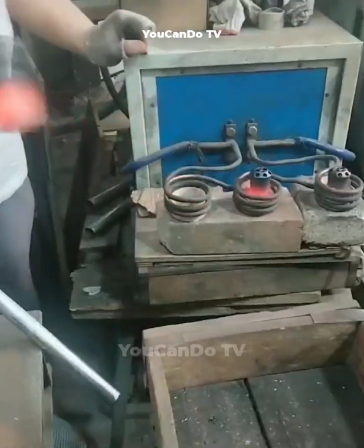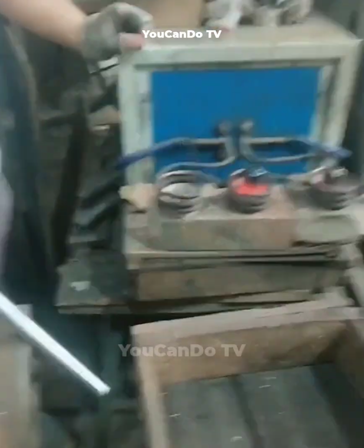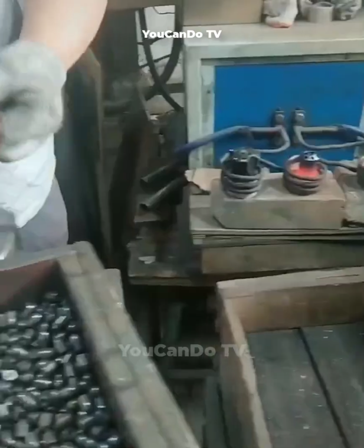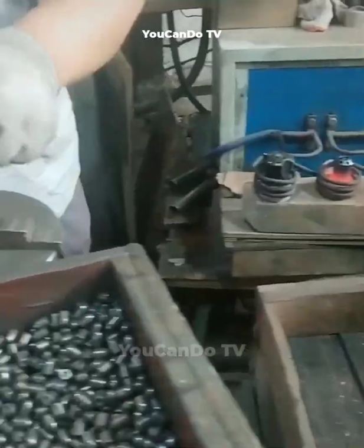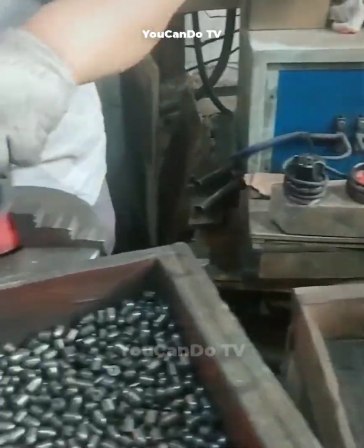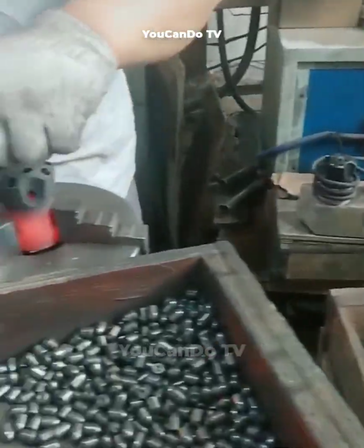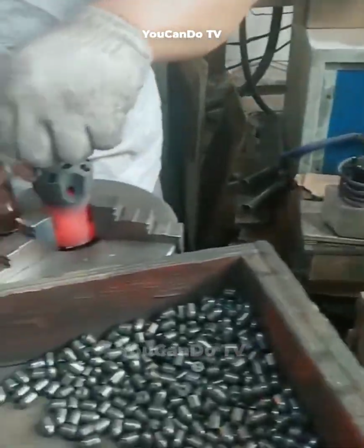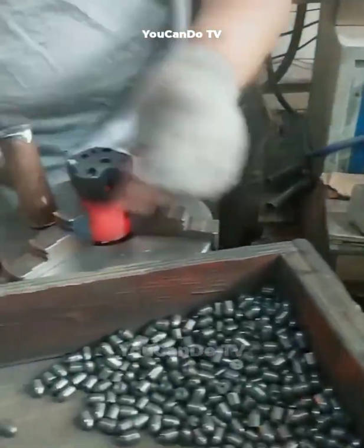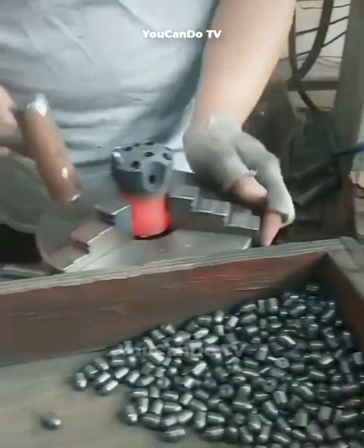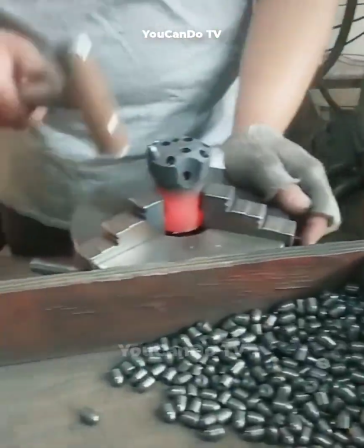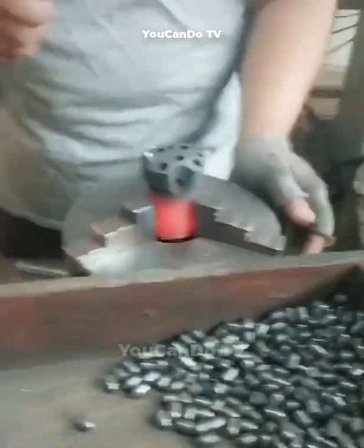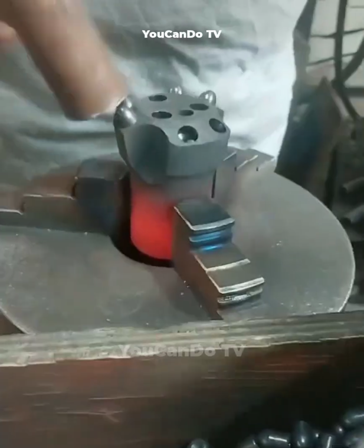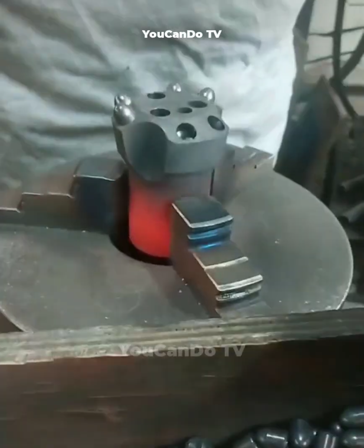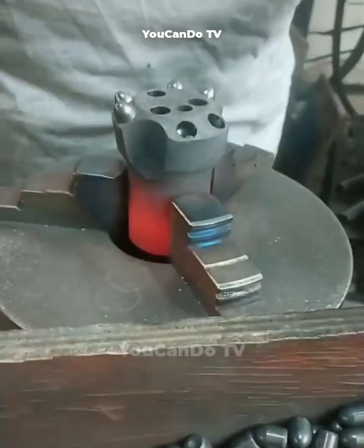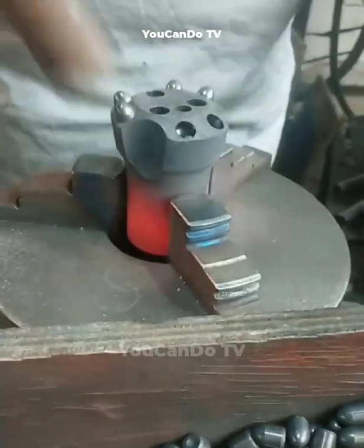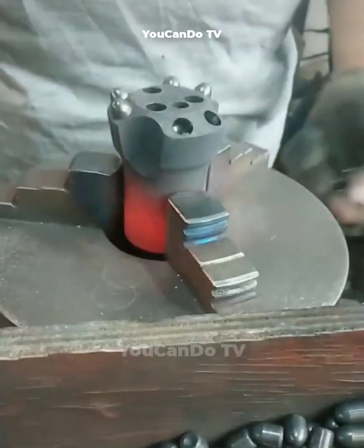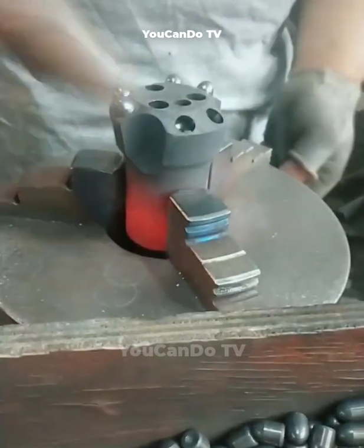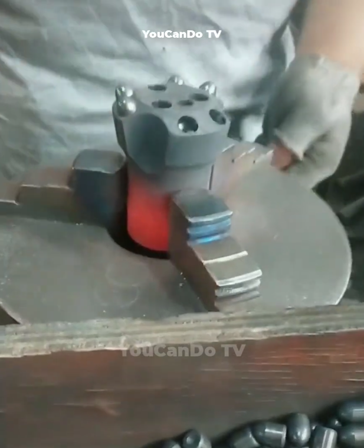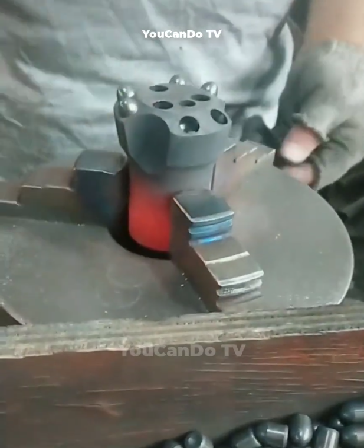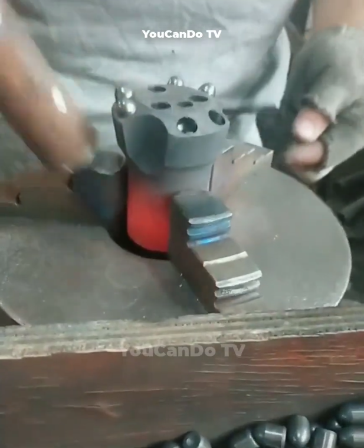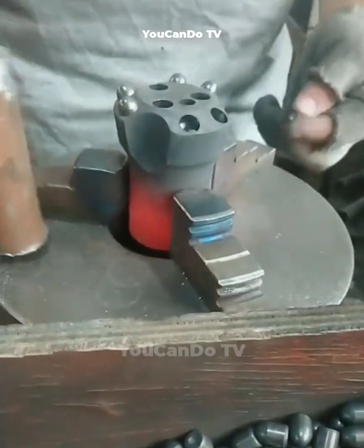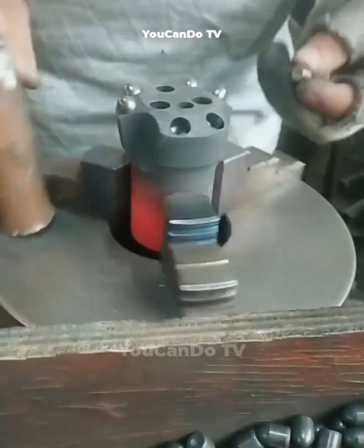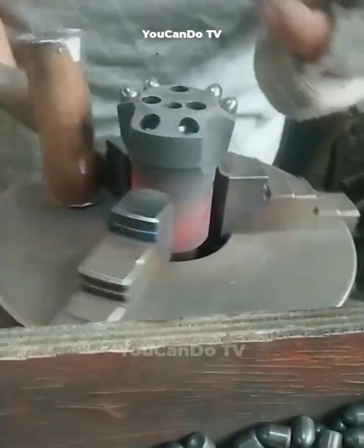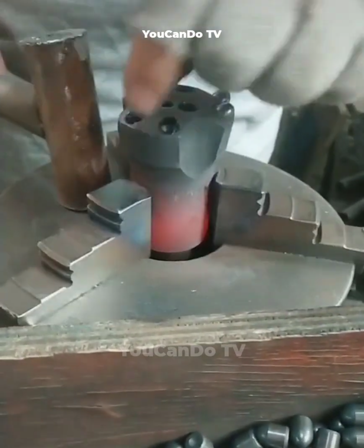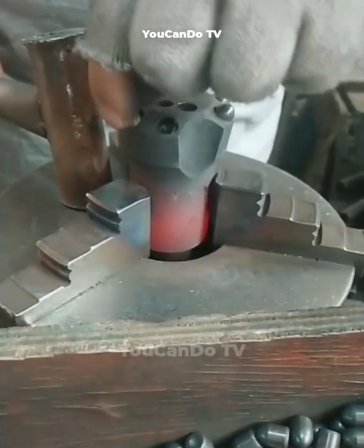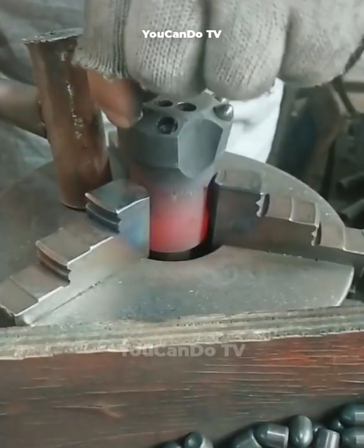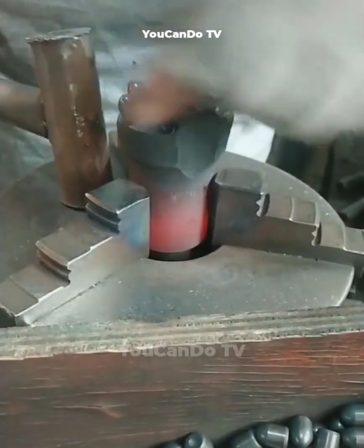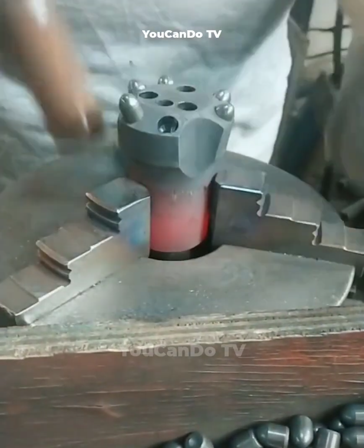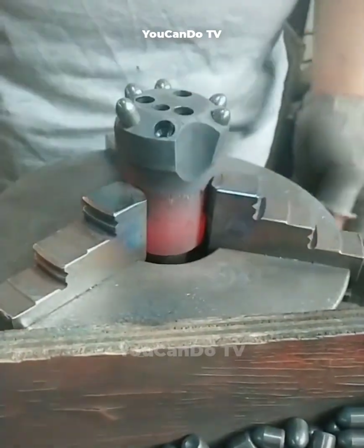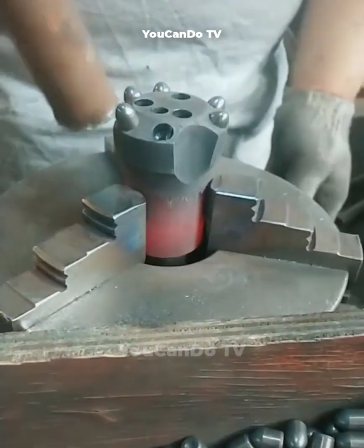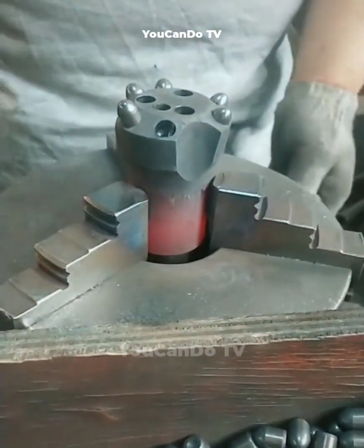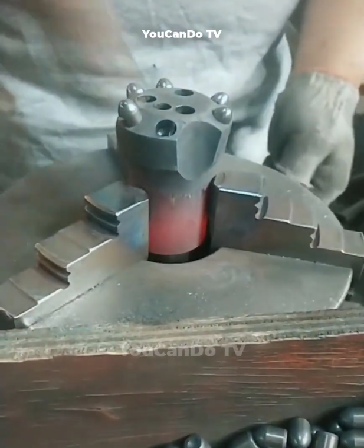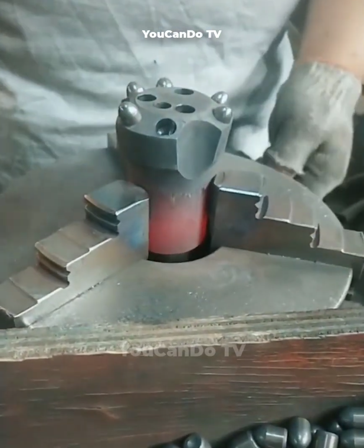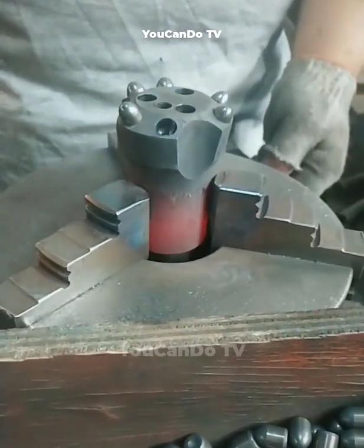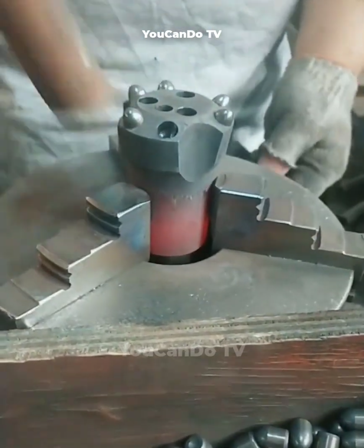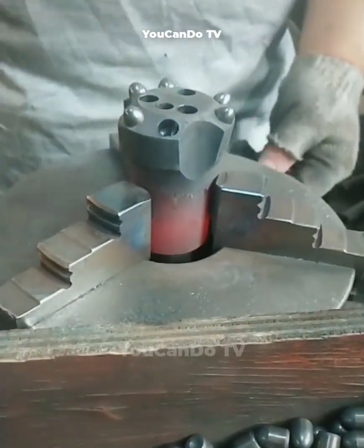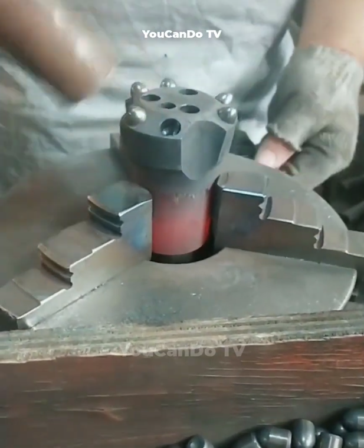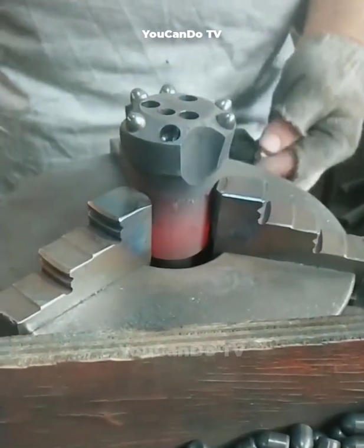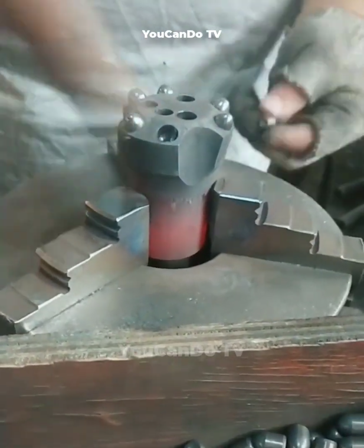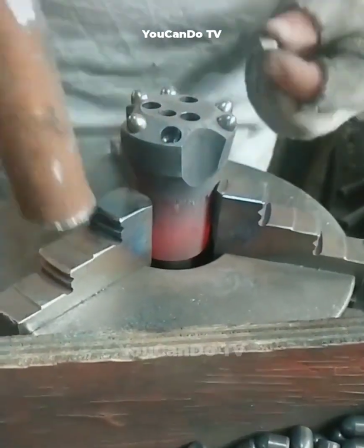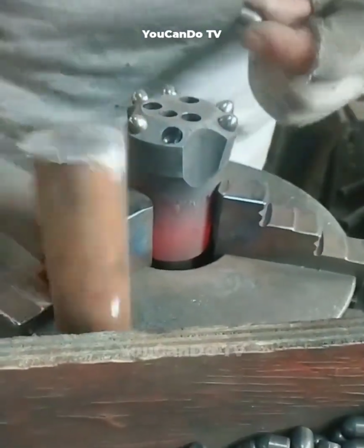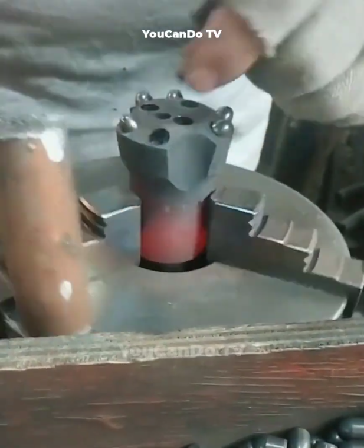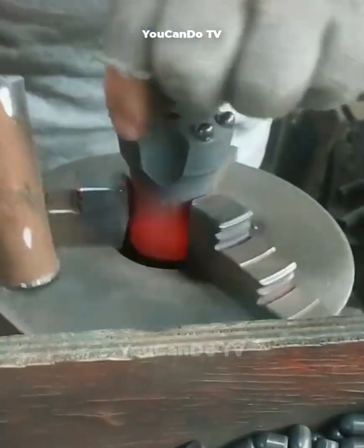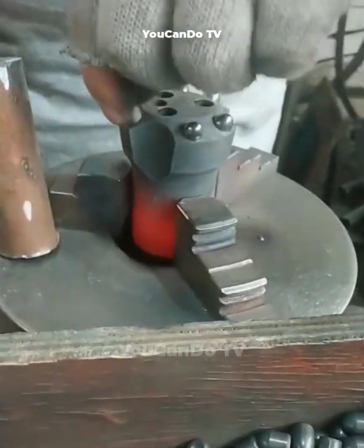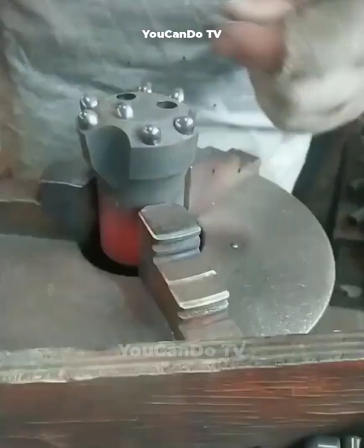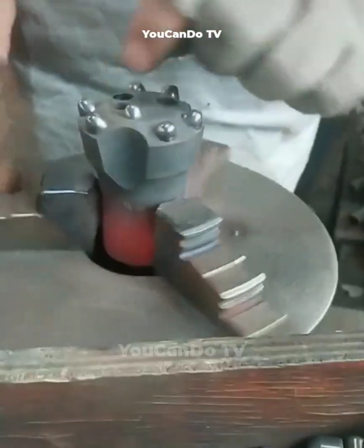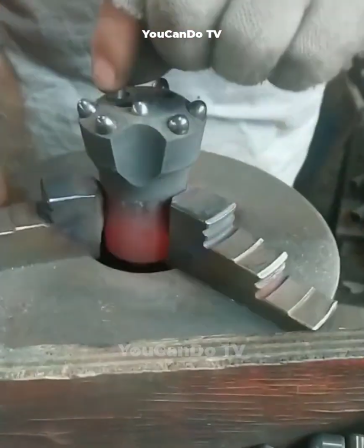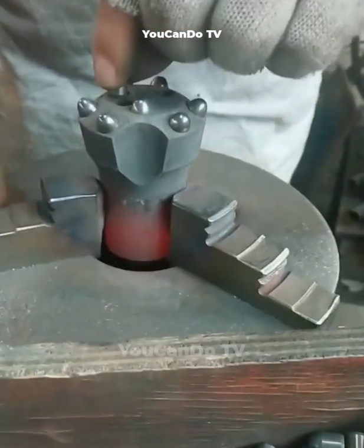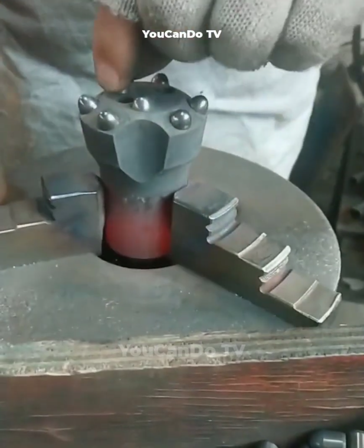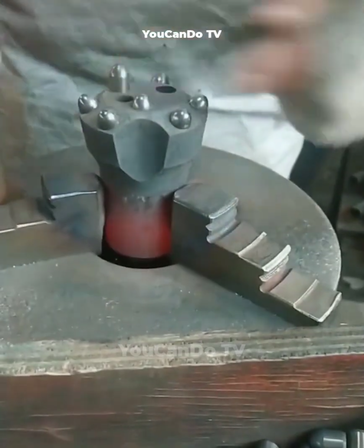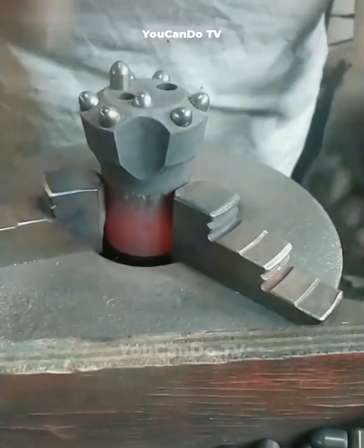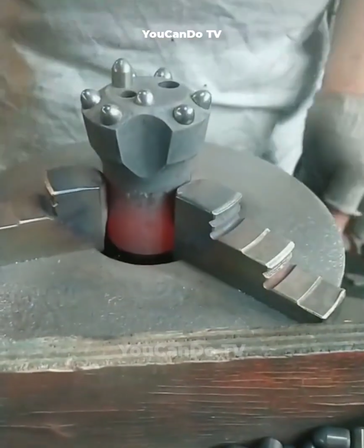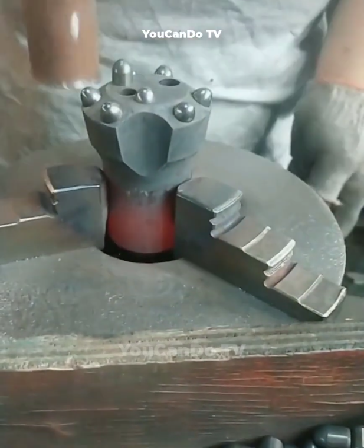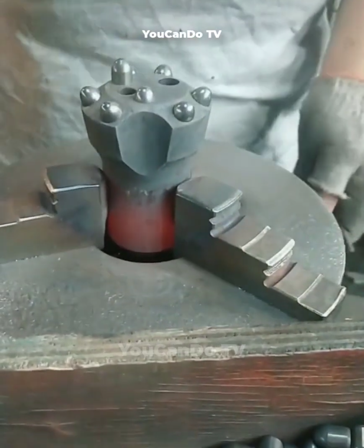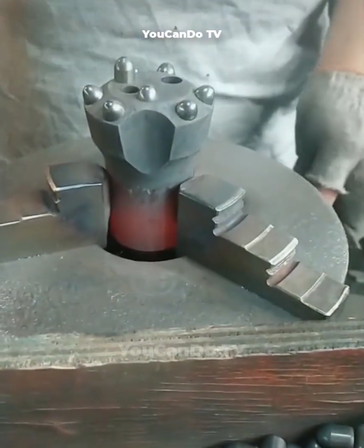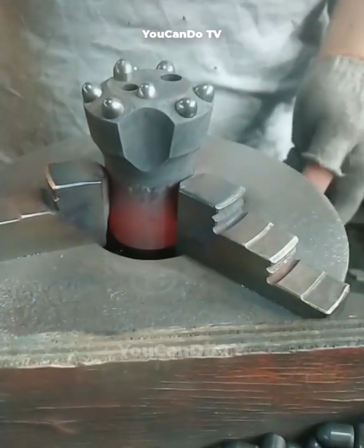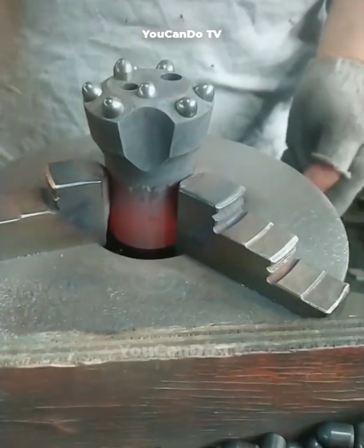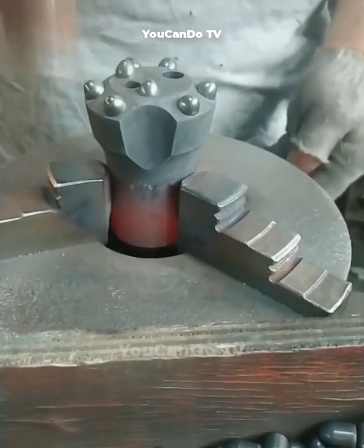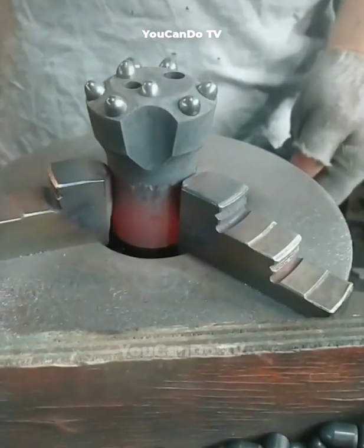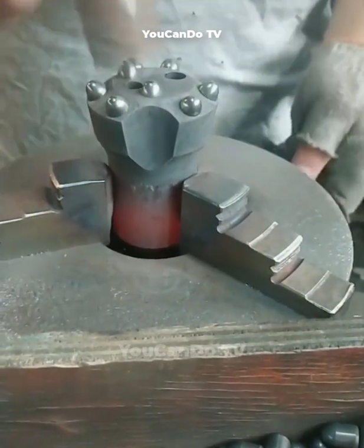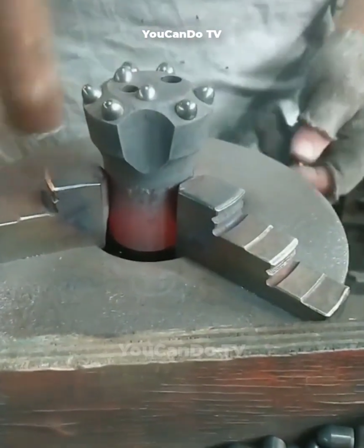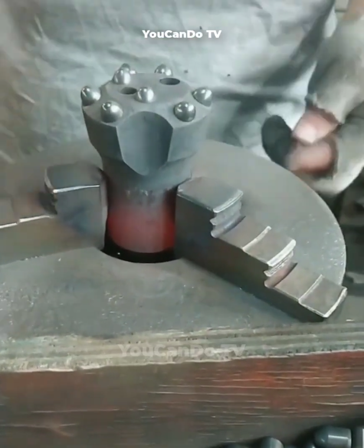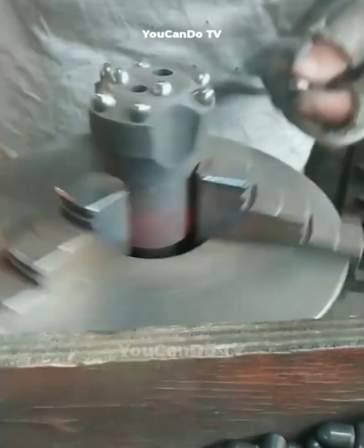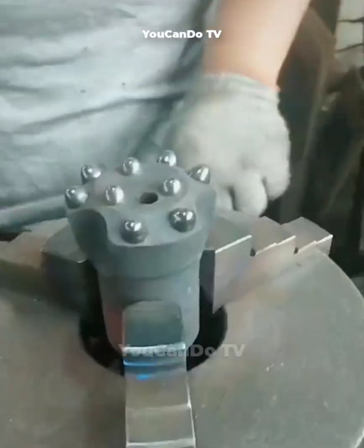In the final stage of the drill bit manufacturing process, the worker must manually attach the balls to the drill heads.